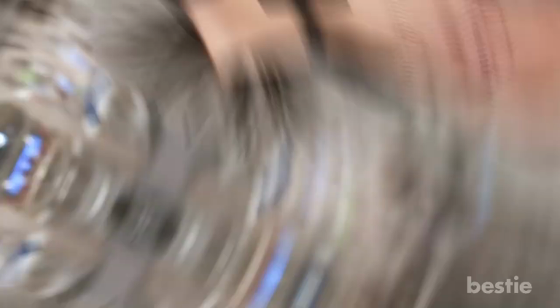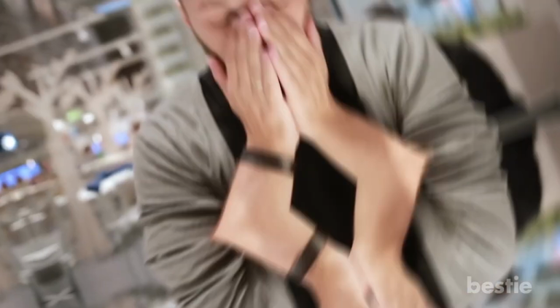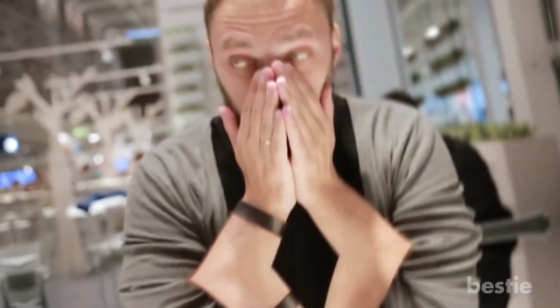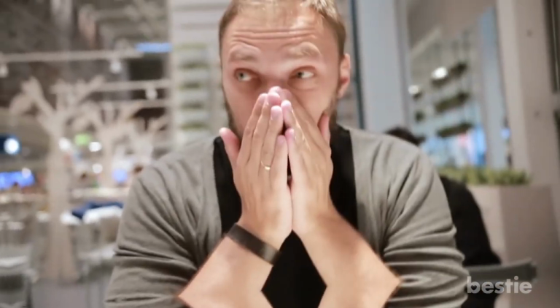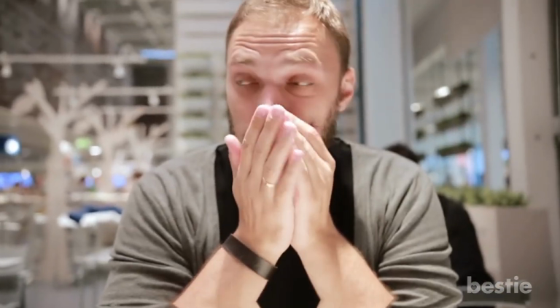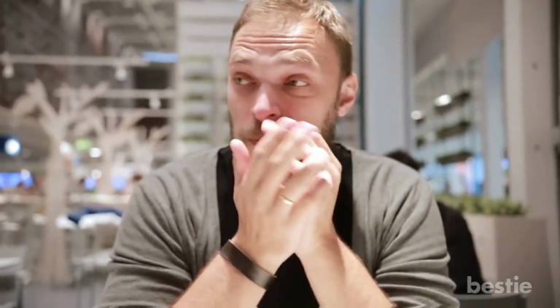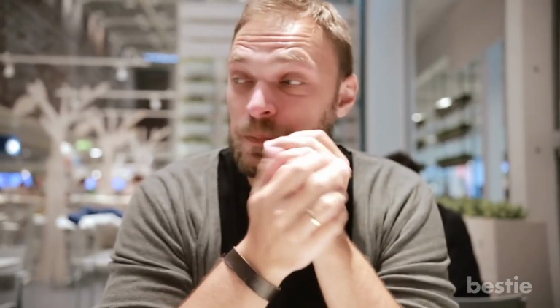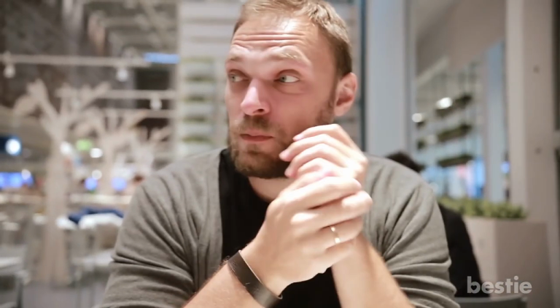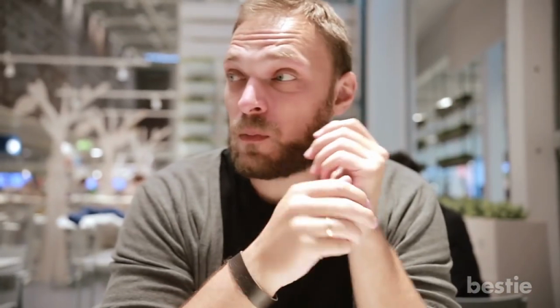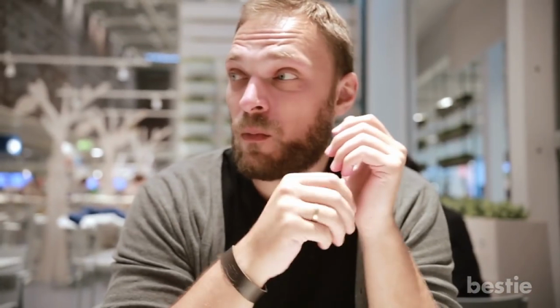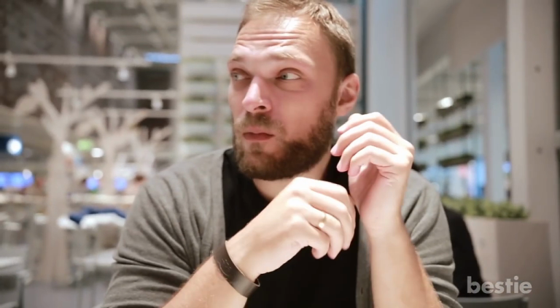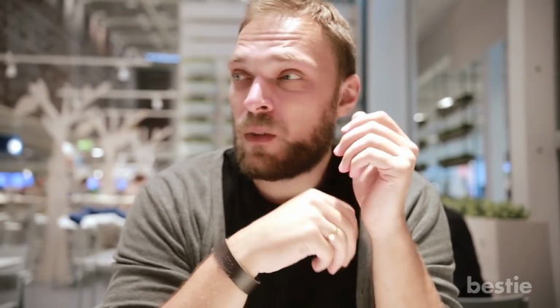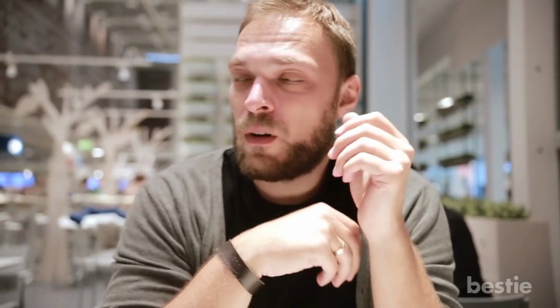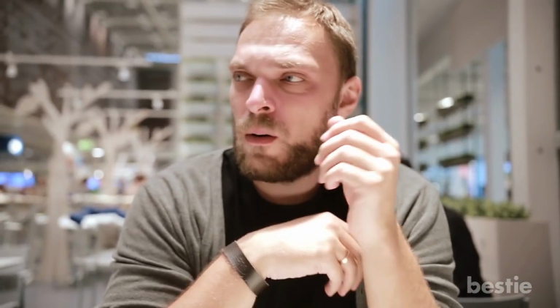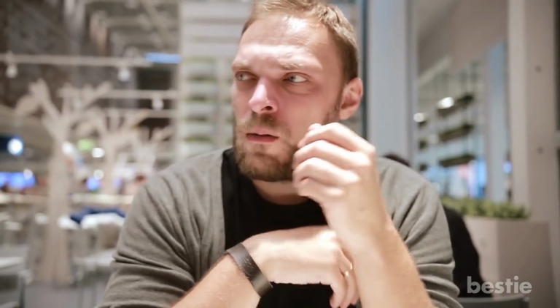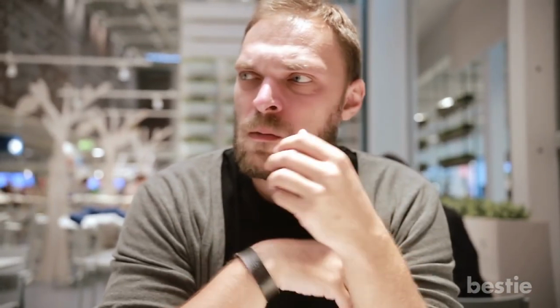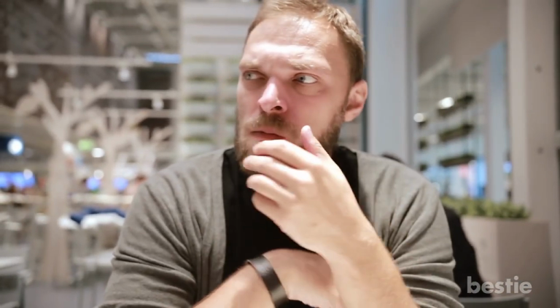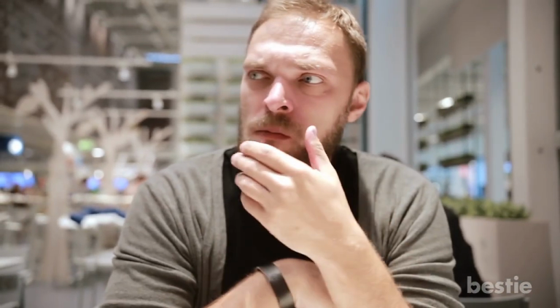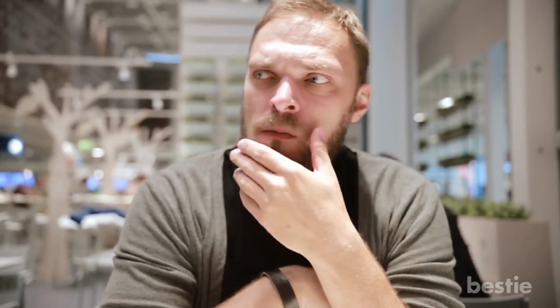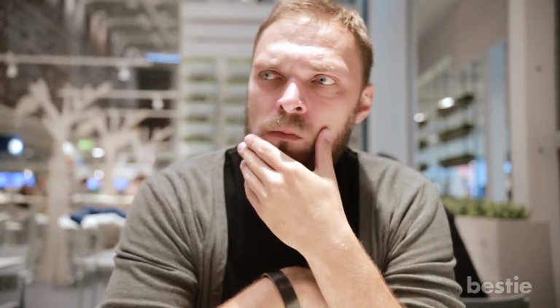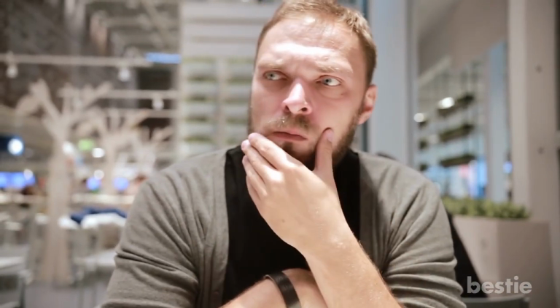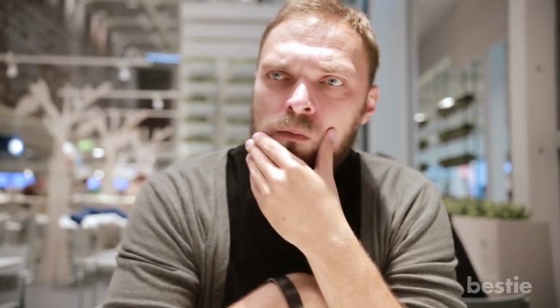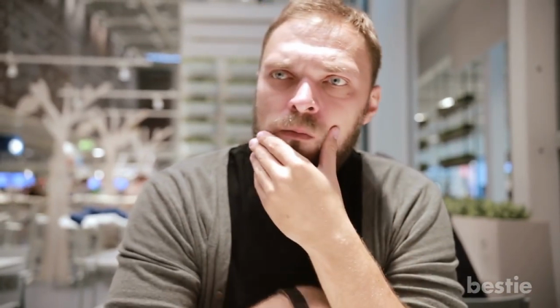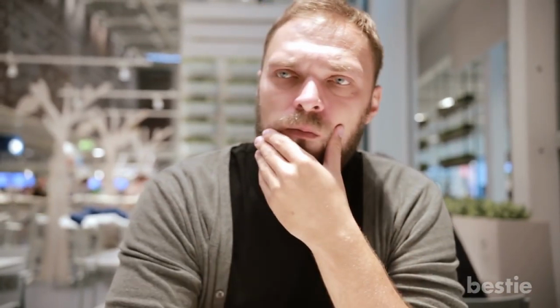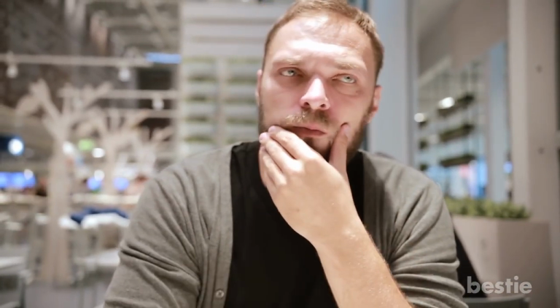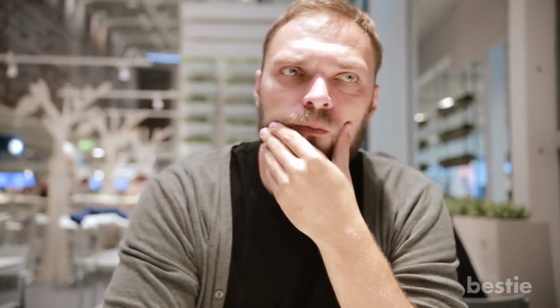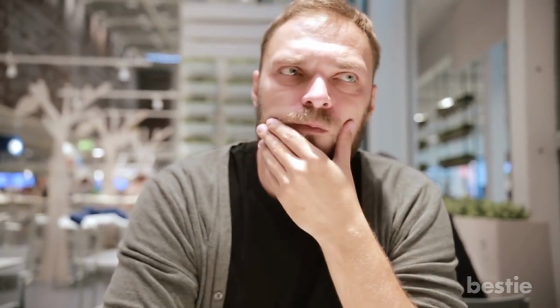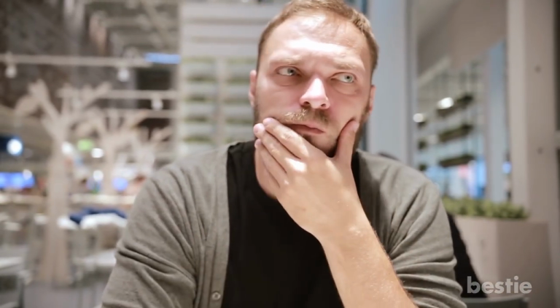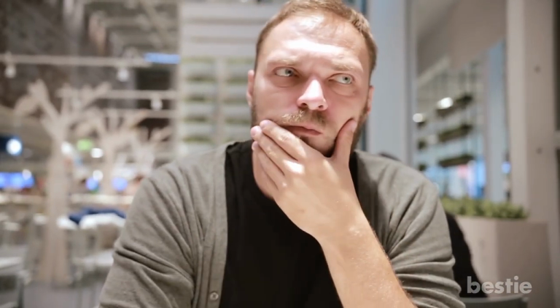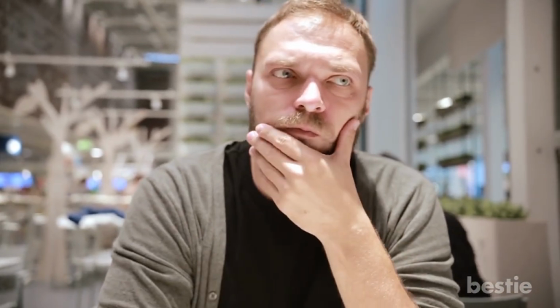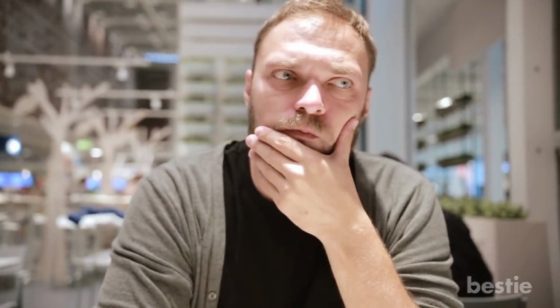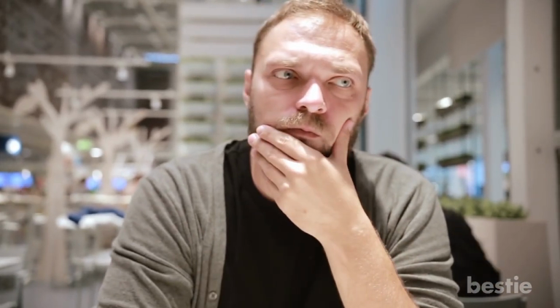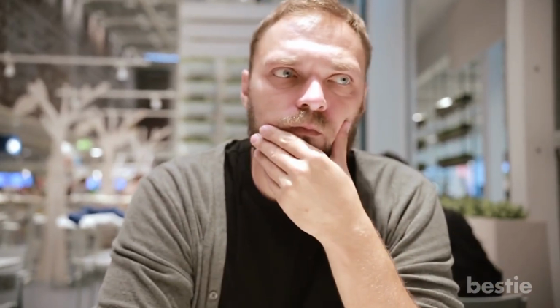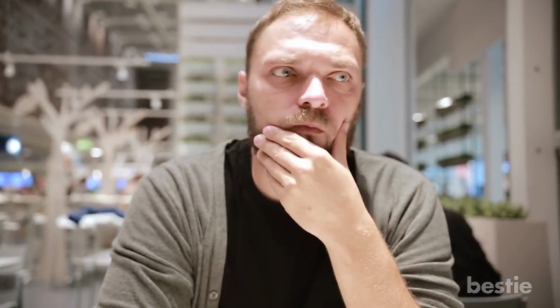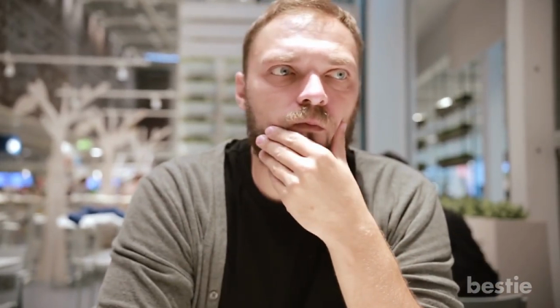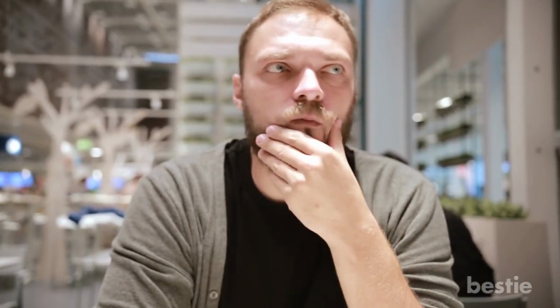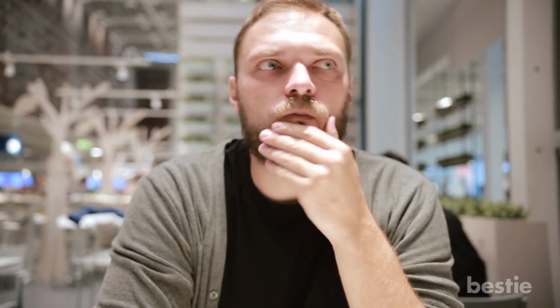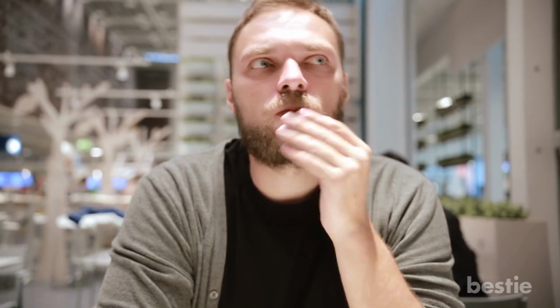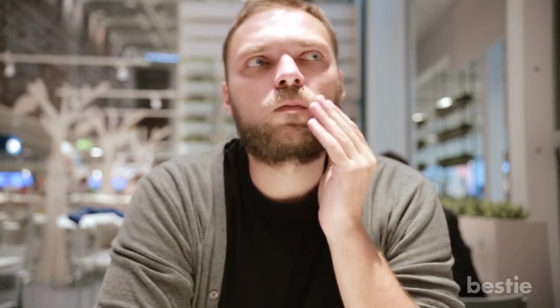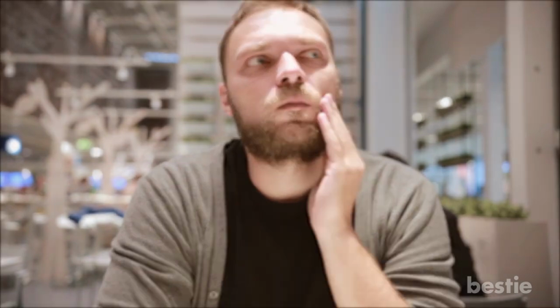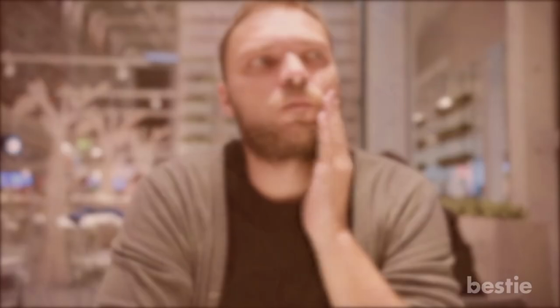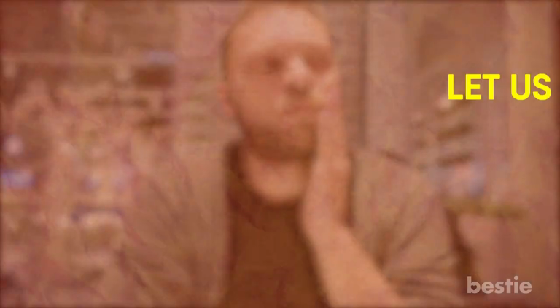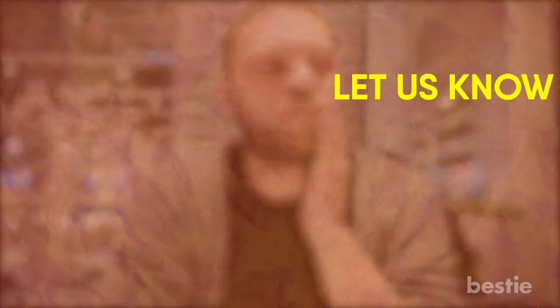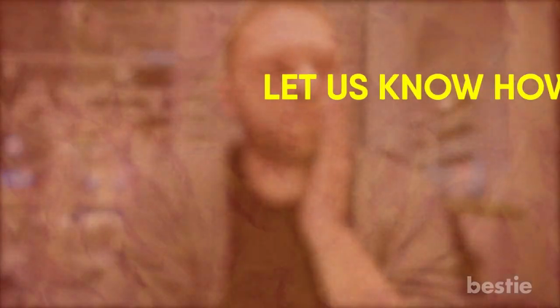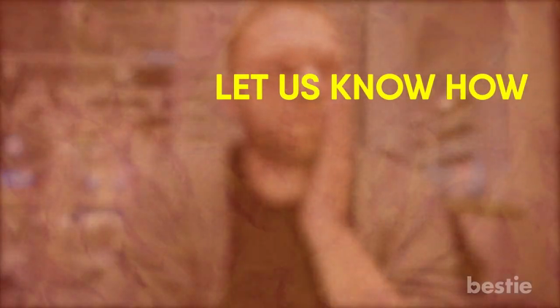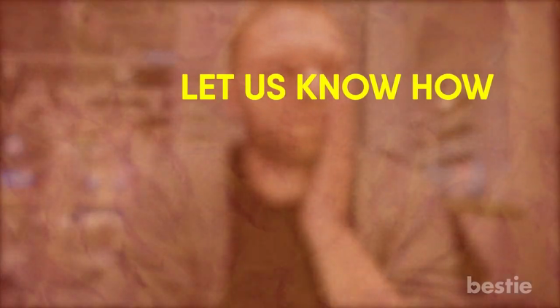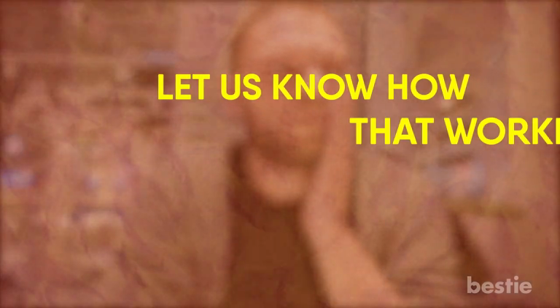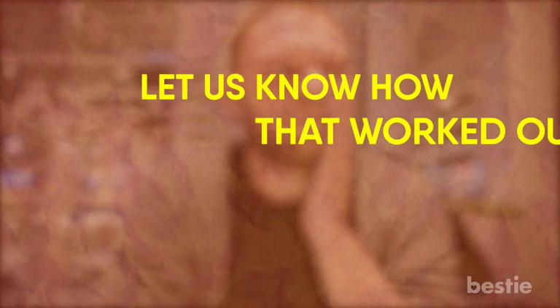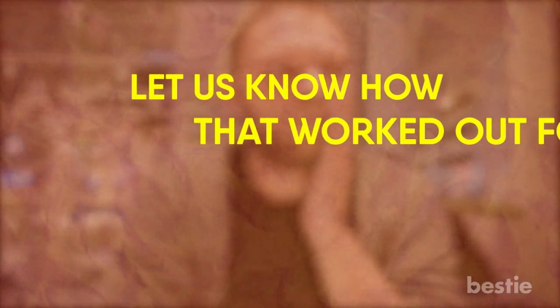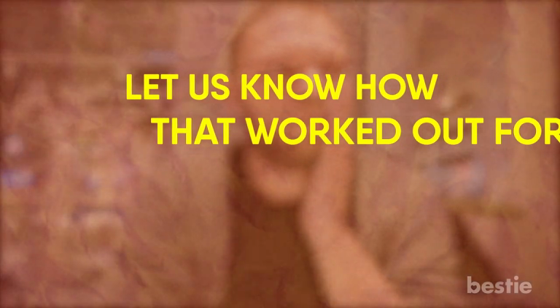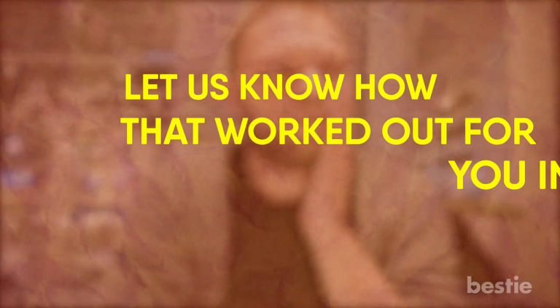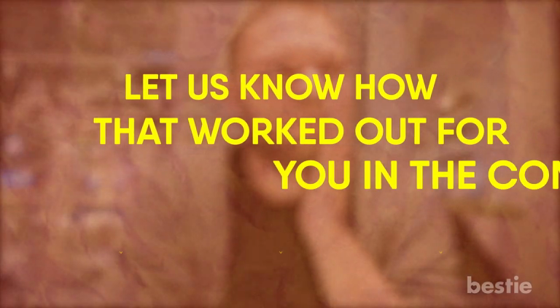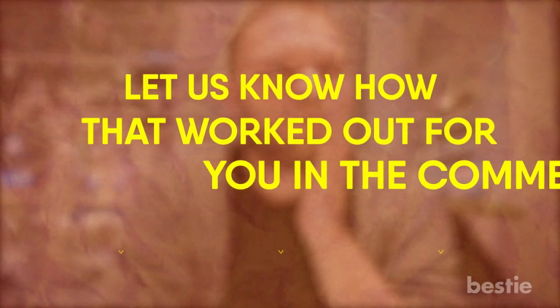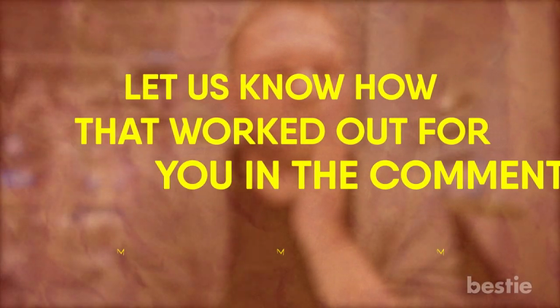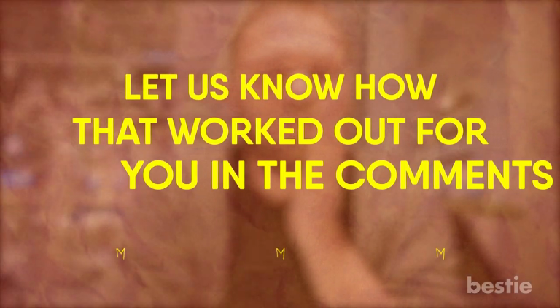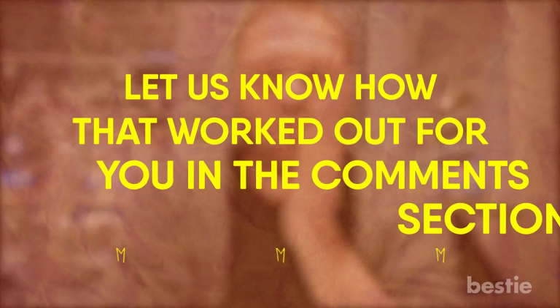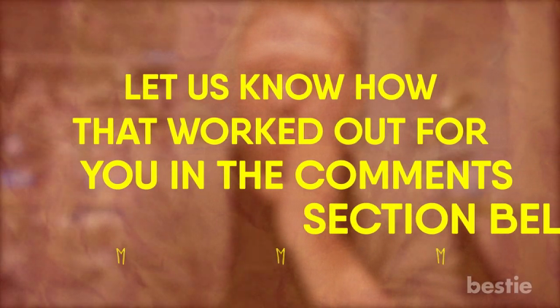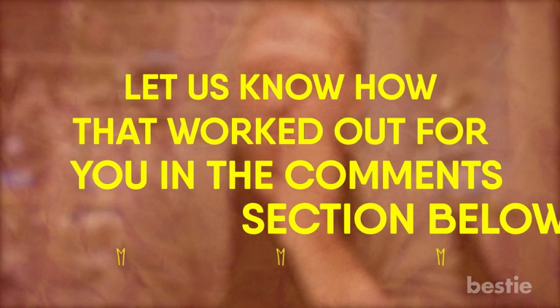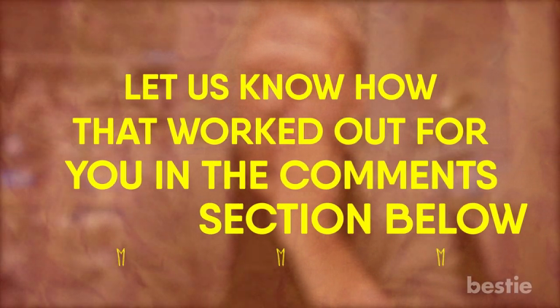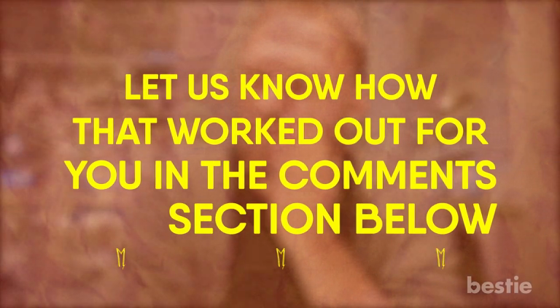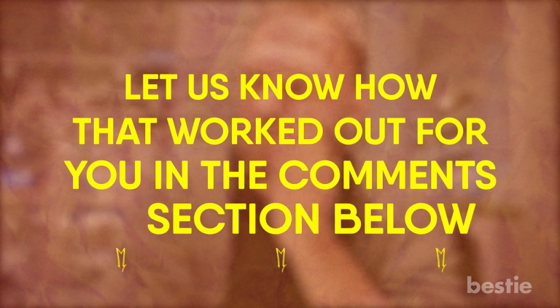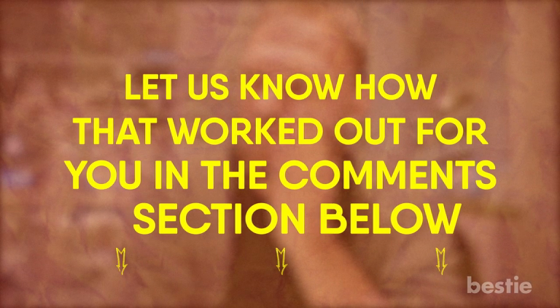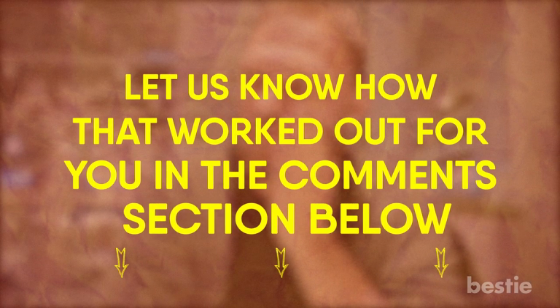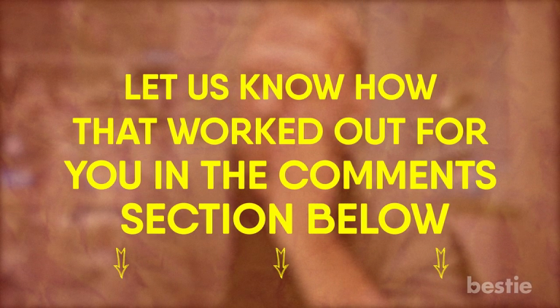The next time you have a toothache, try one of these remedies that we mentioned today and let us know how they worked for you in the comments section below!